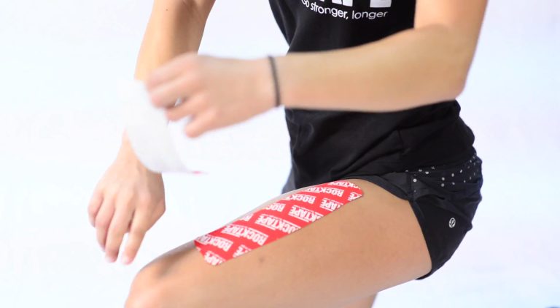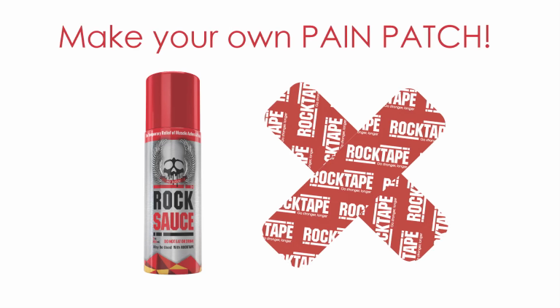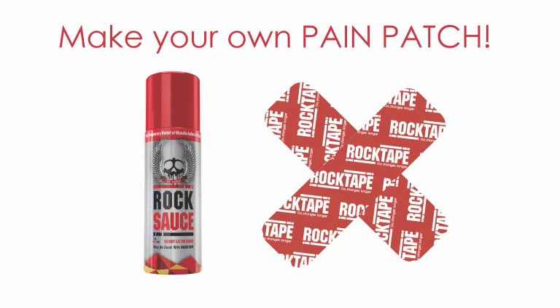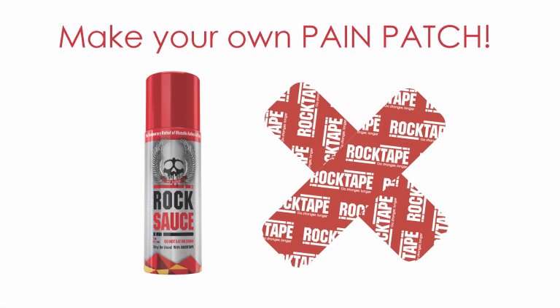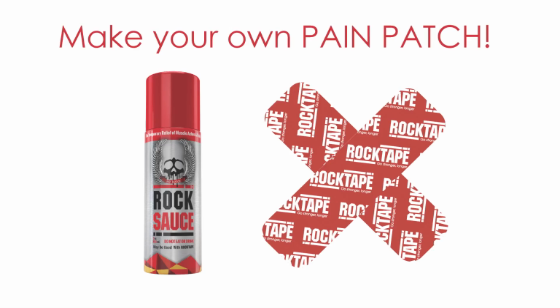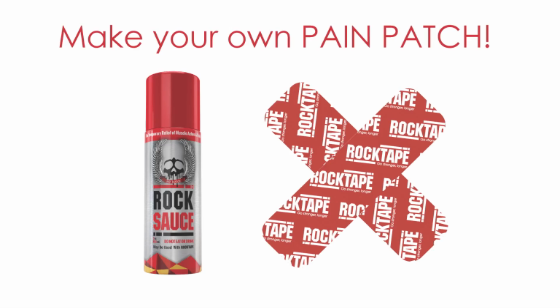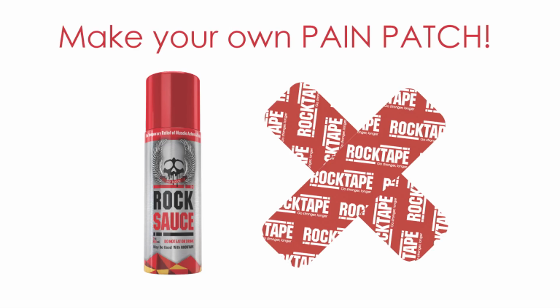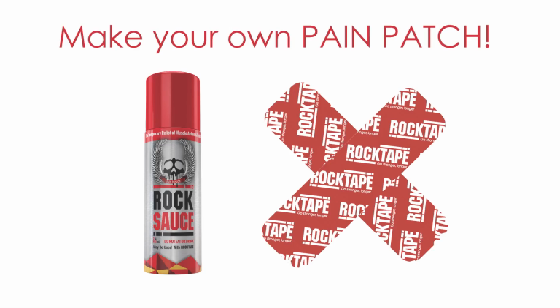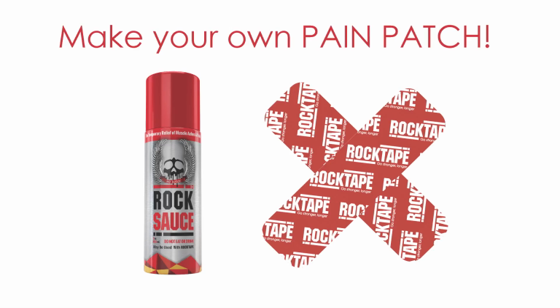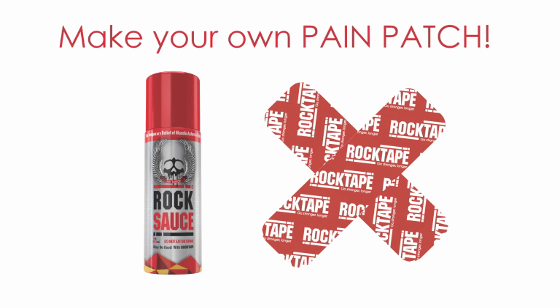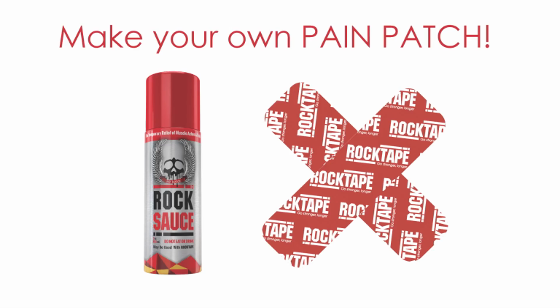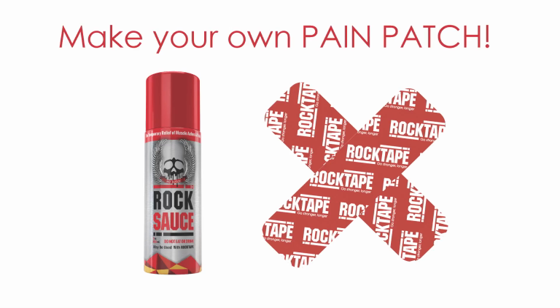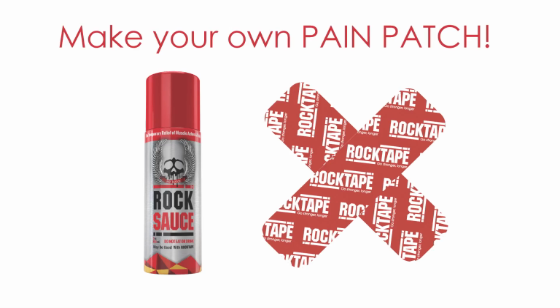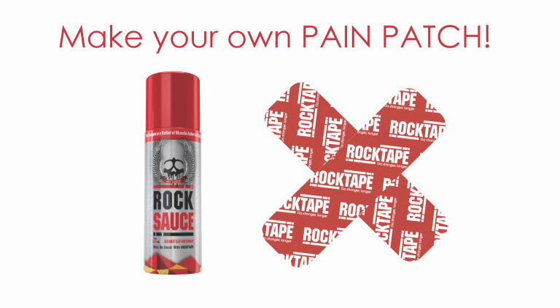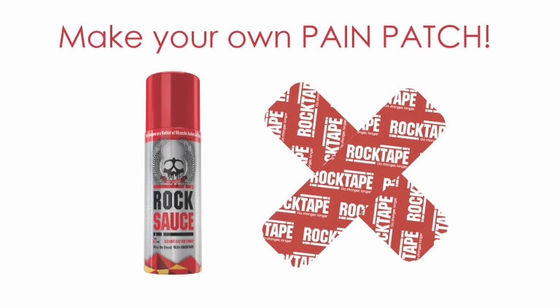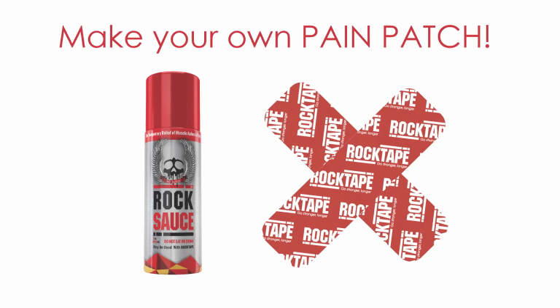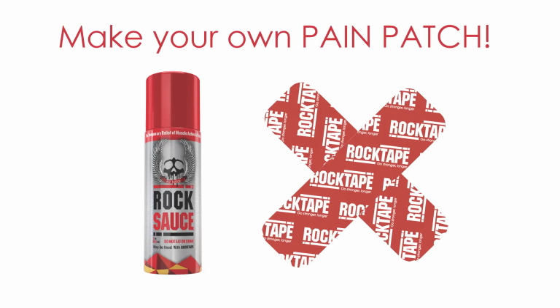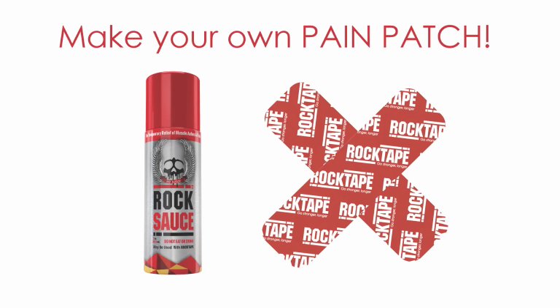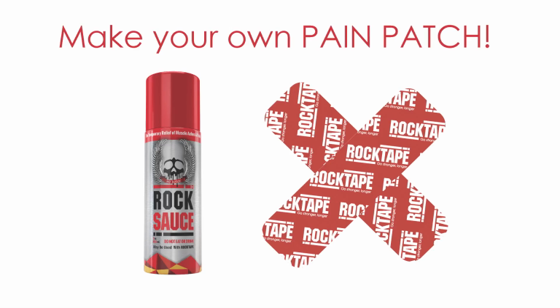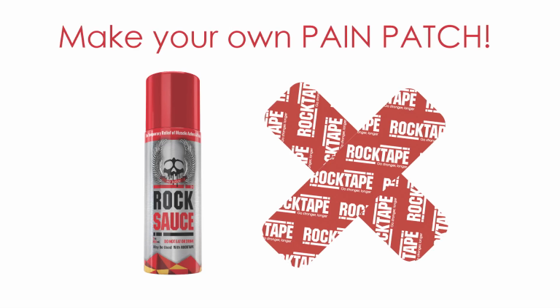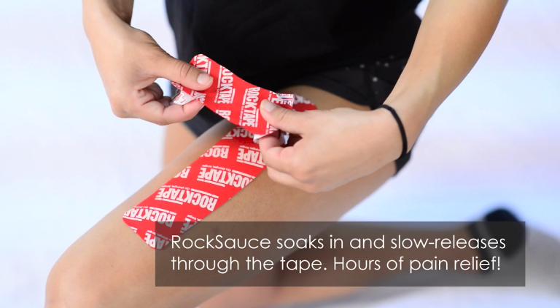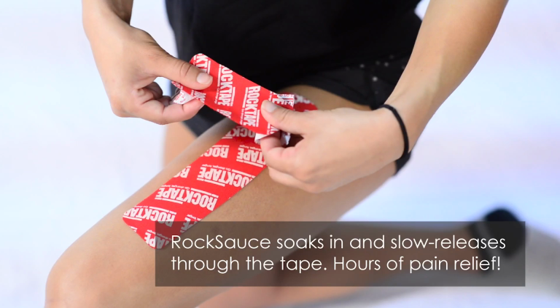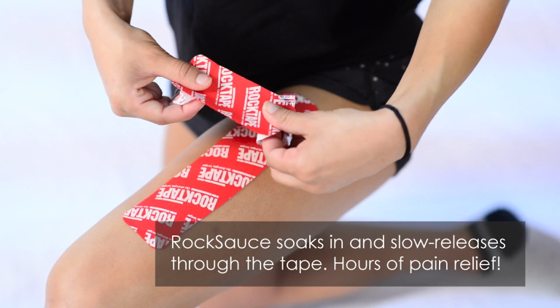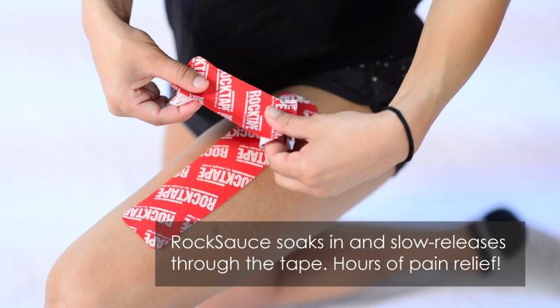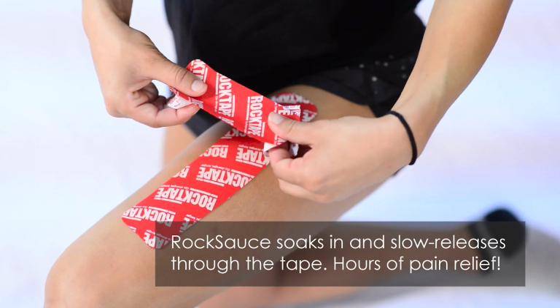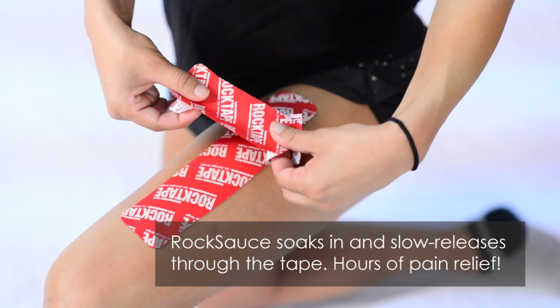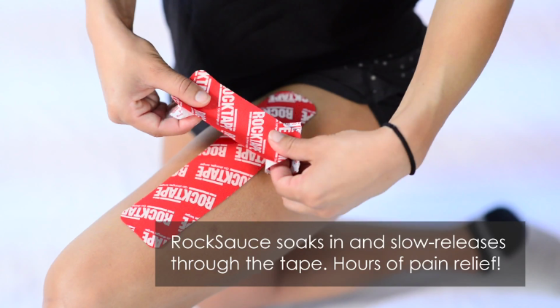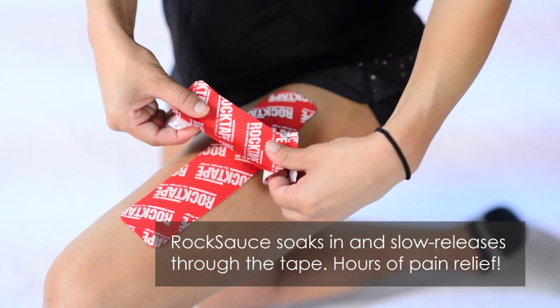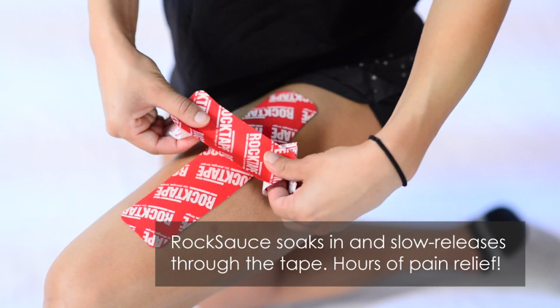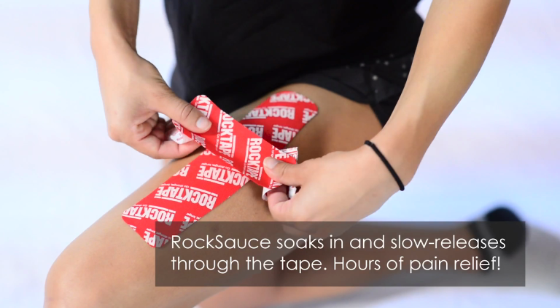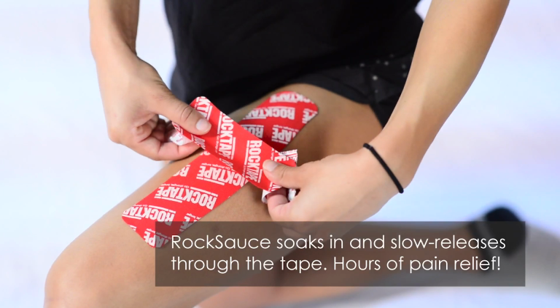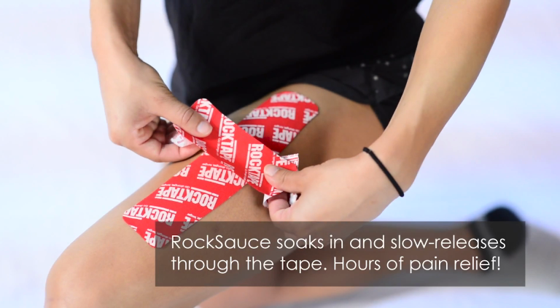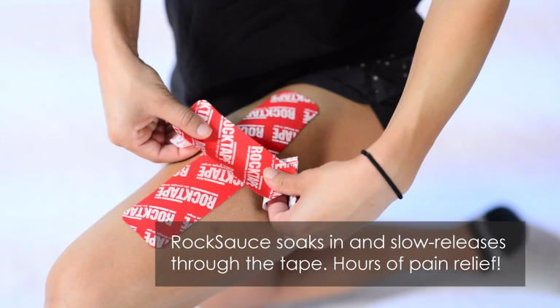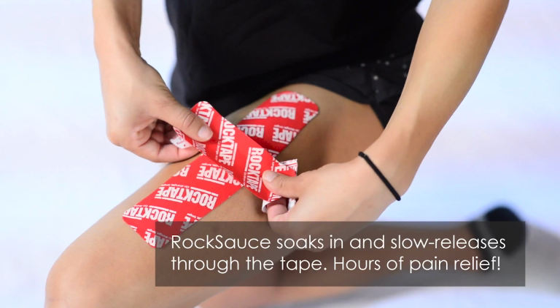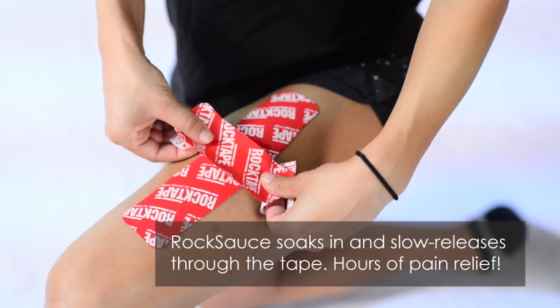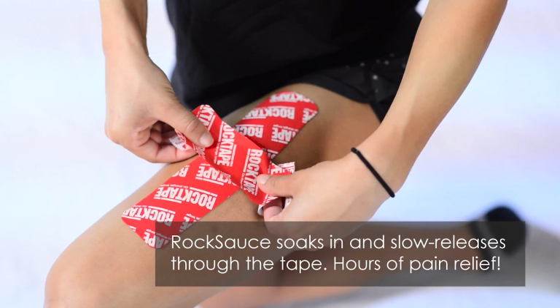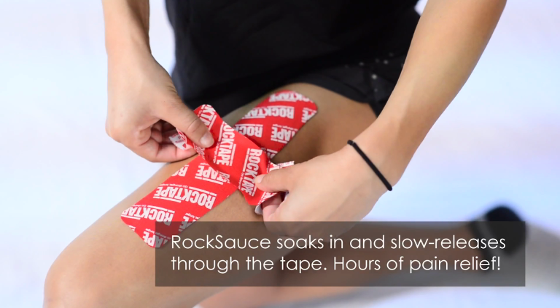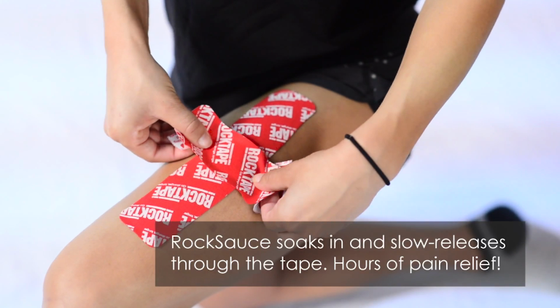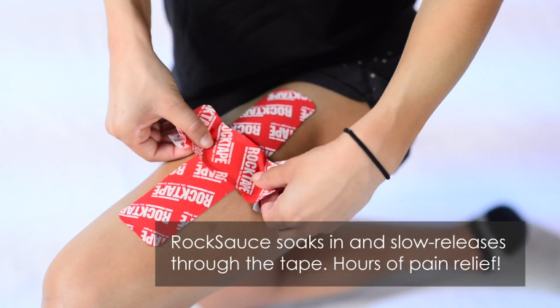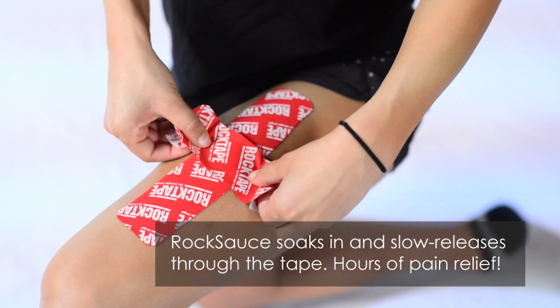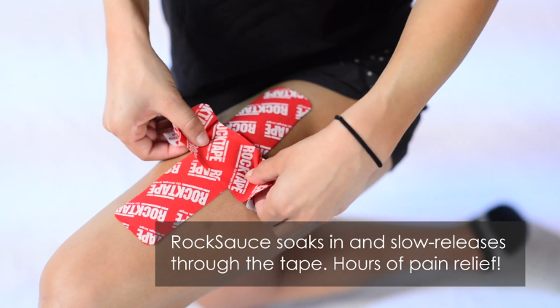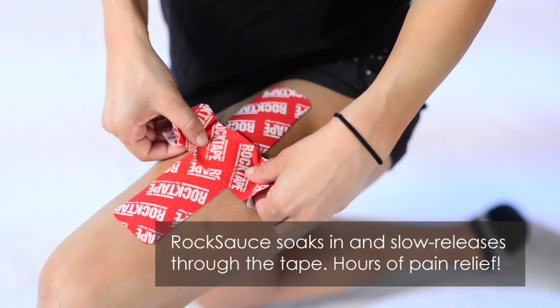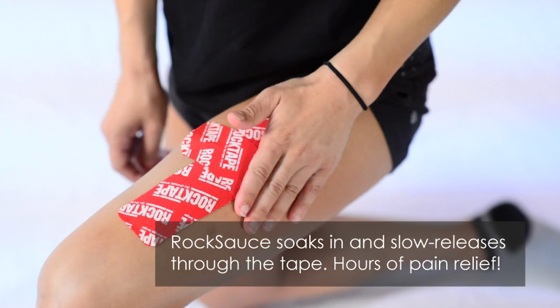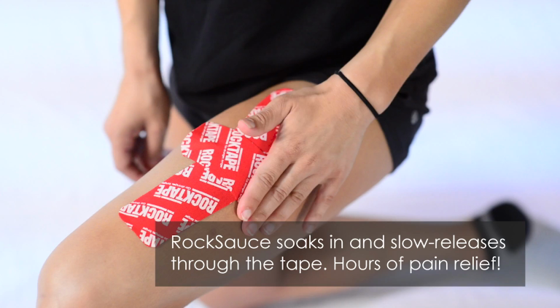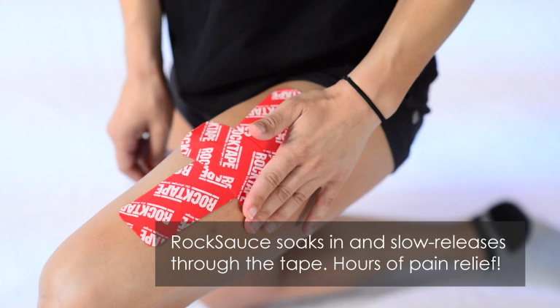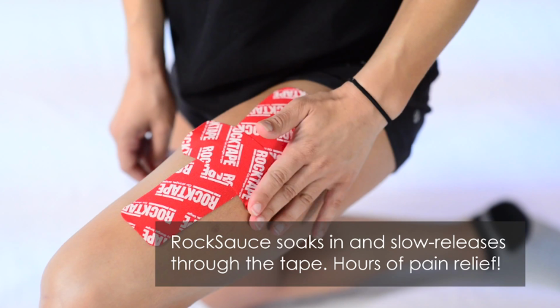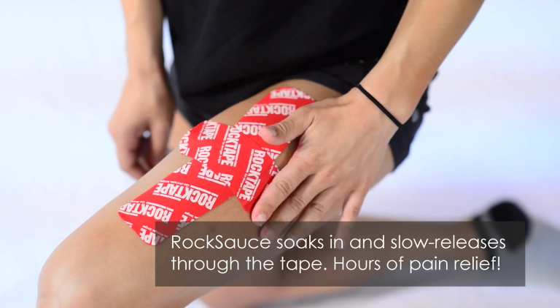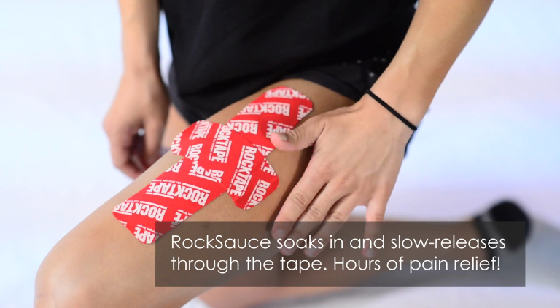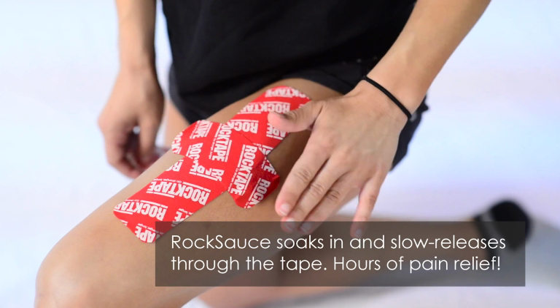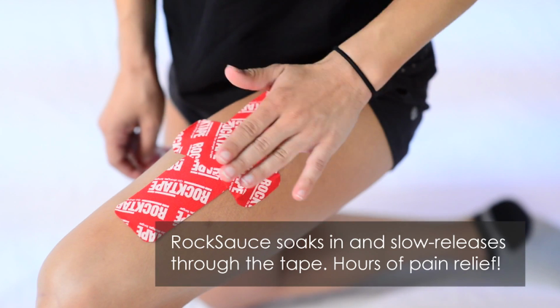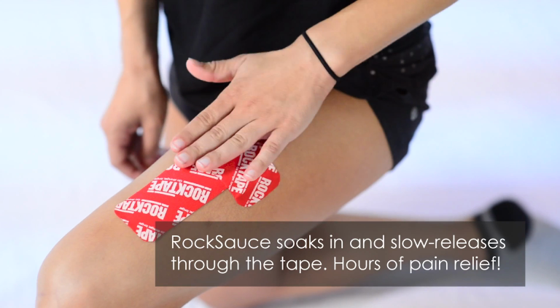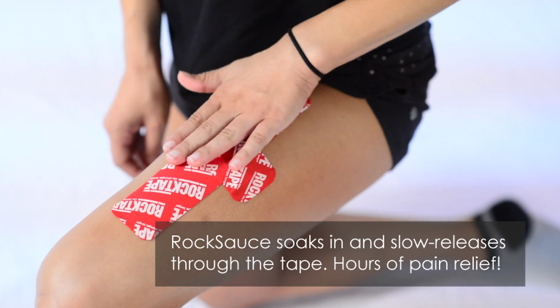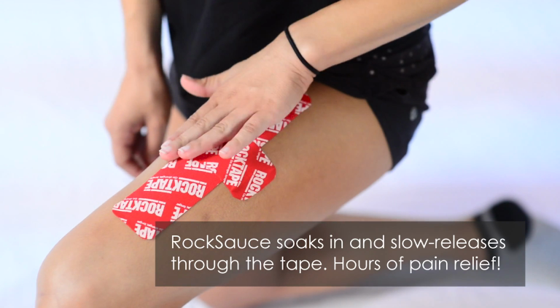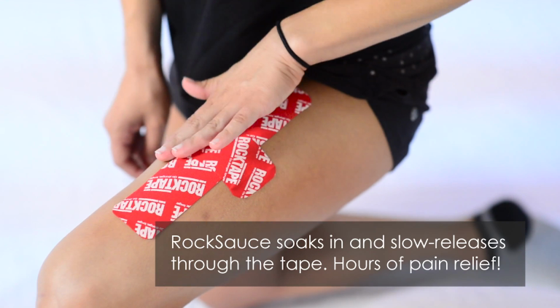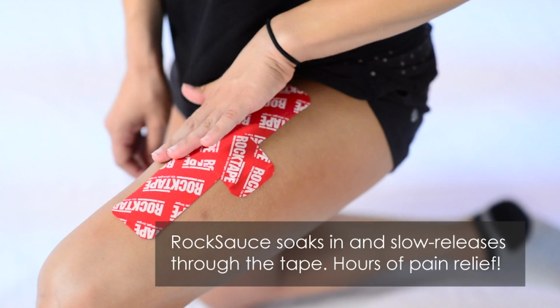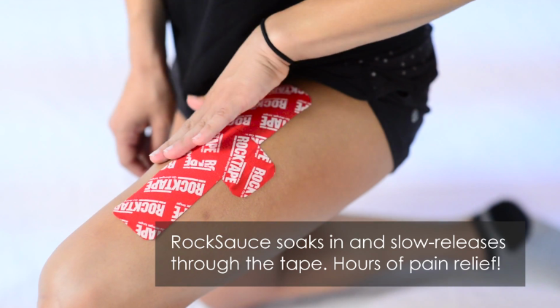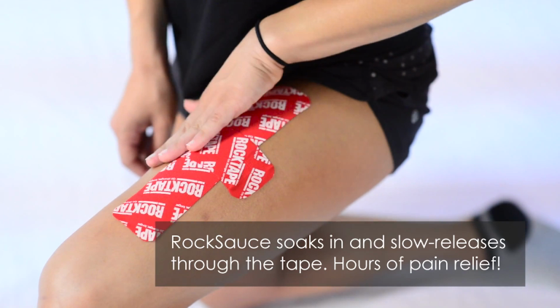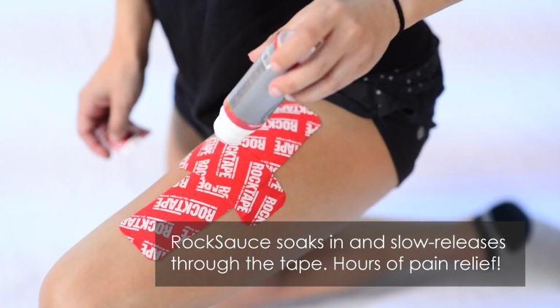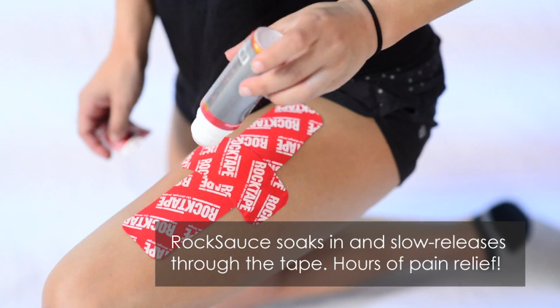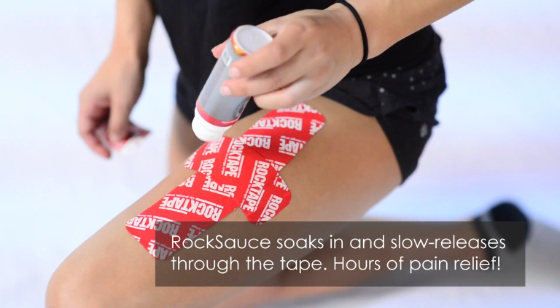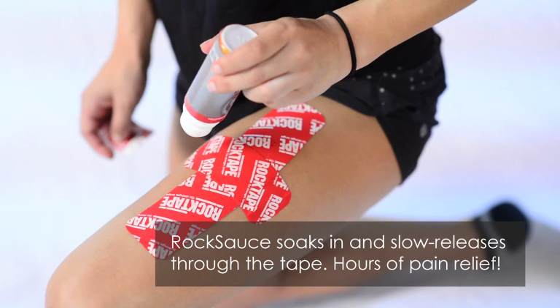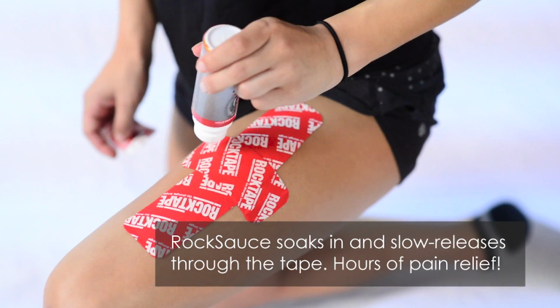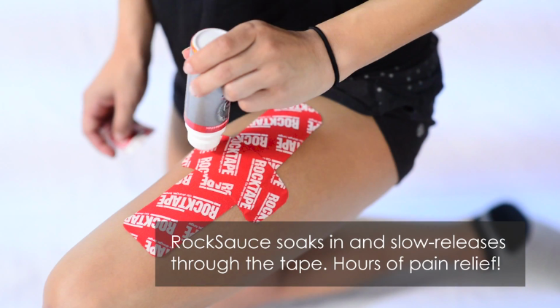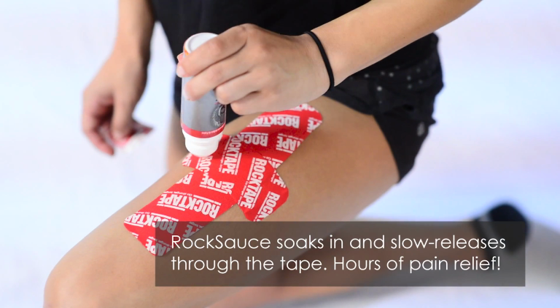Make your own pain patch. Rock Sauce soaks in and slow releases through the tape — hours of pain relief.